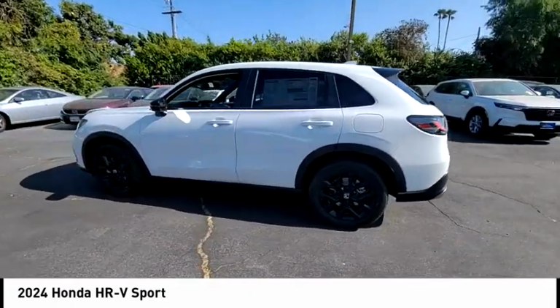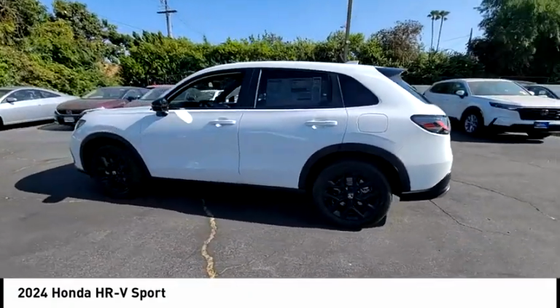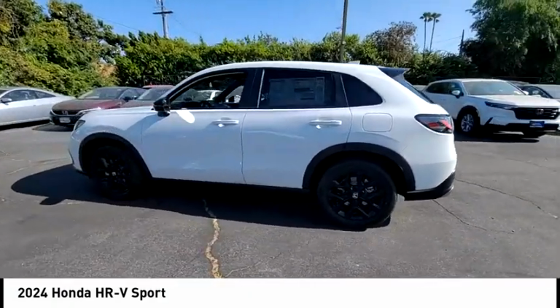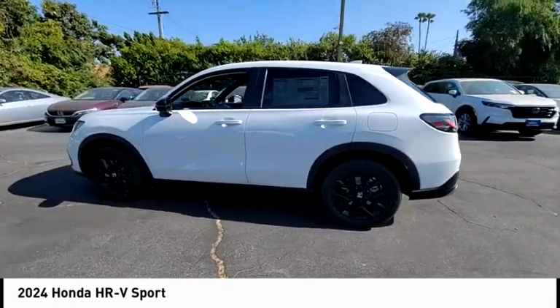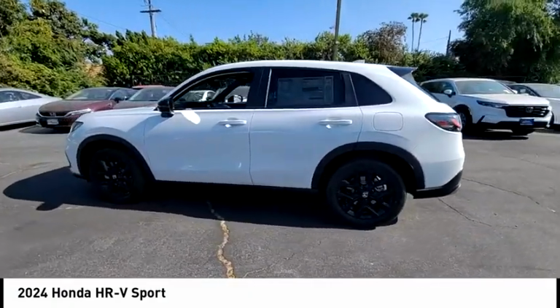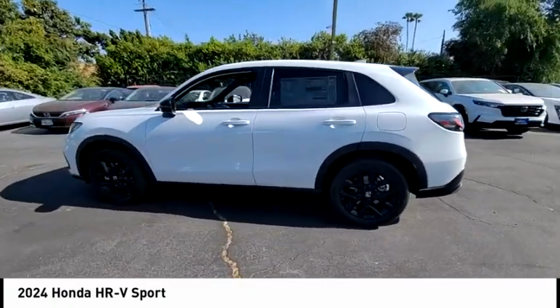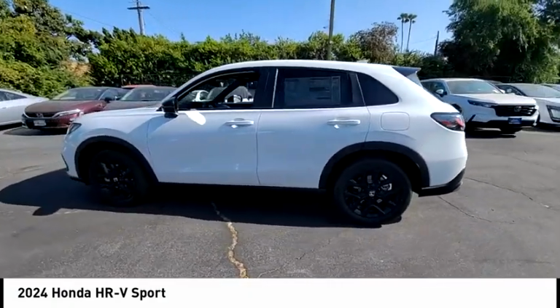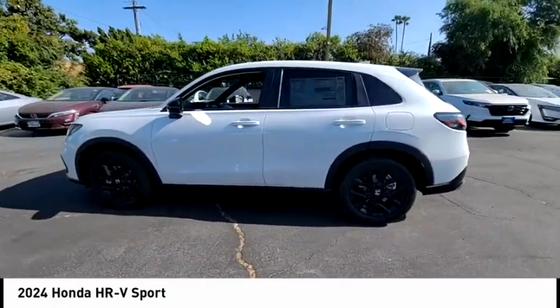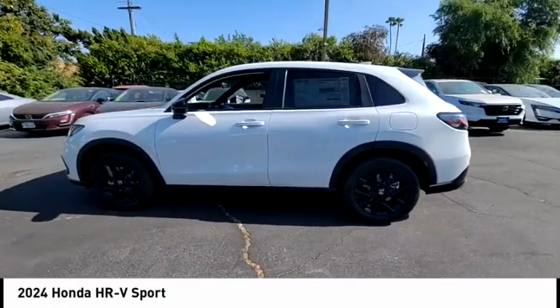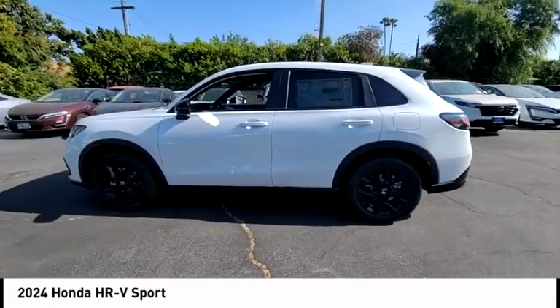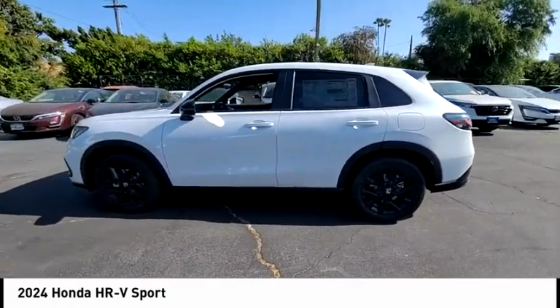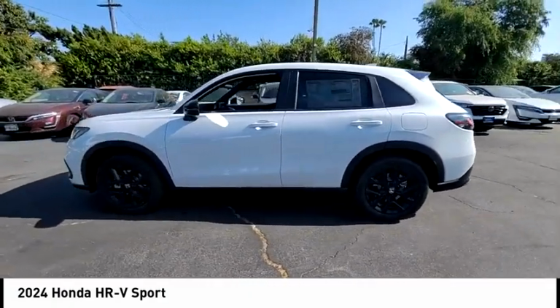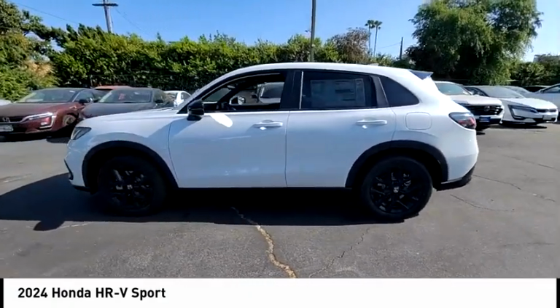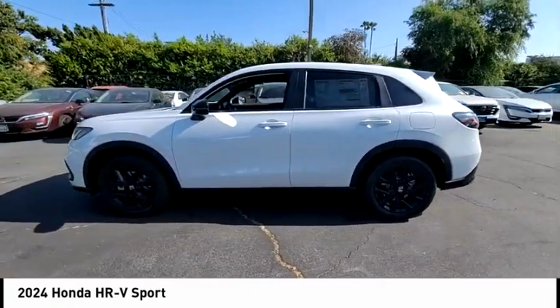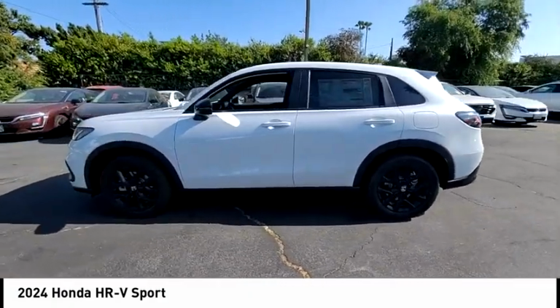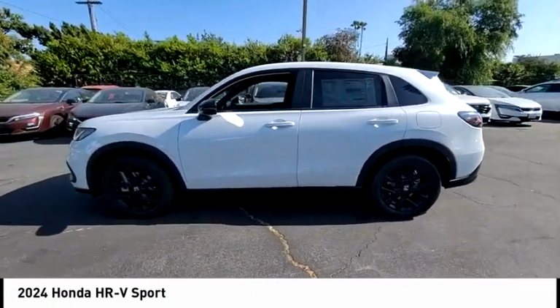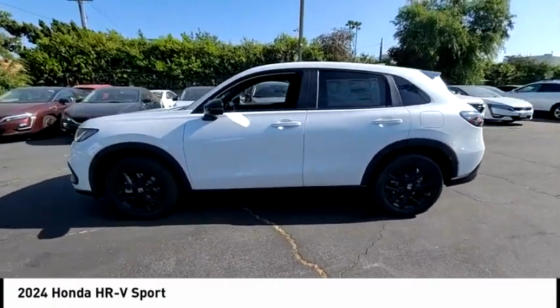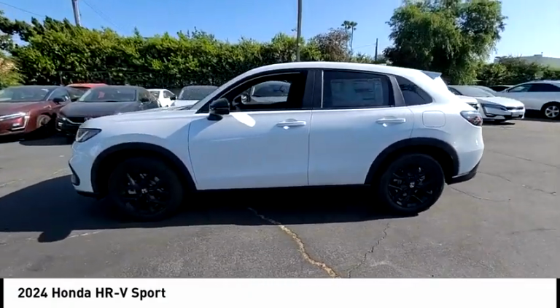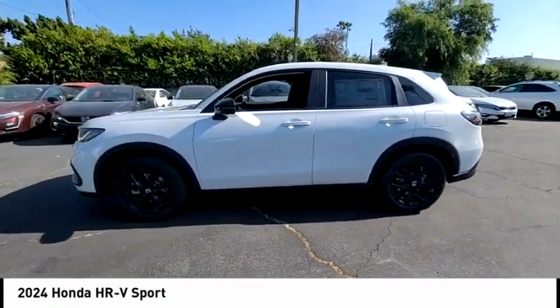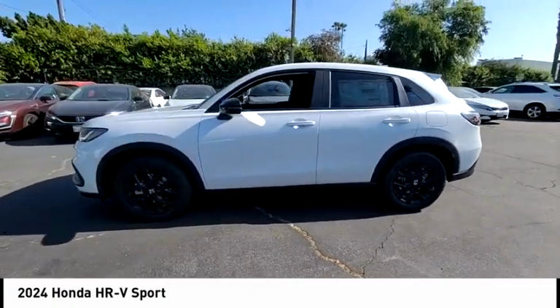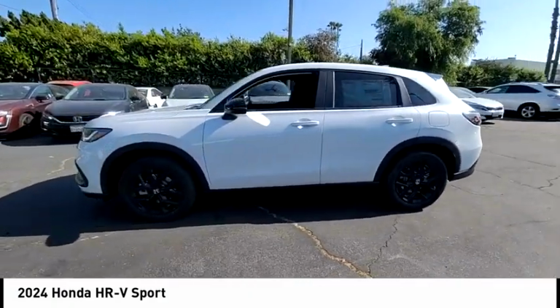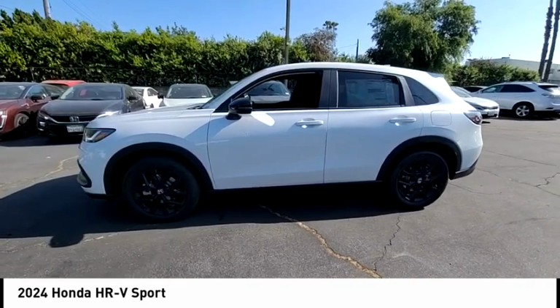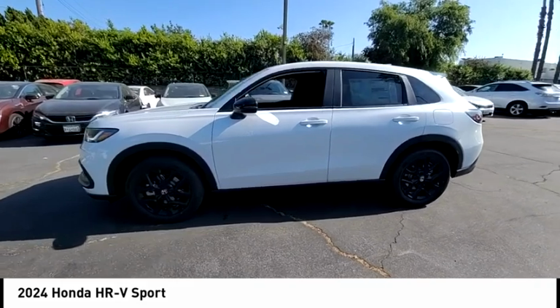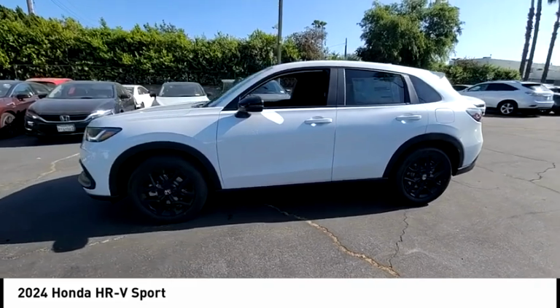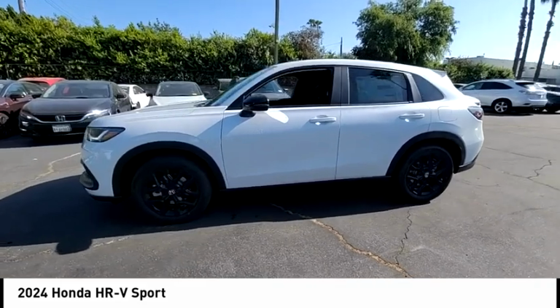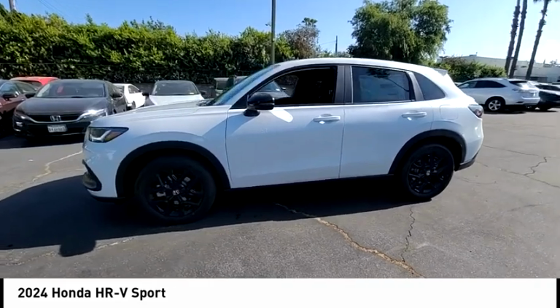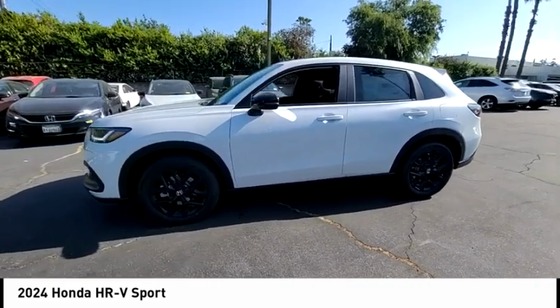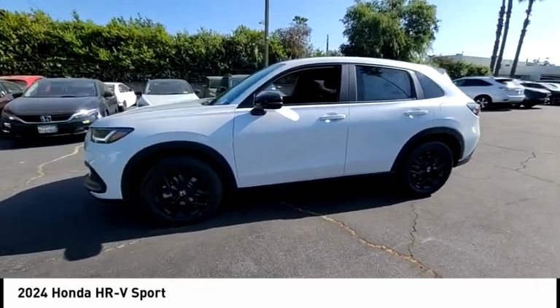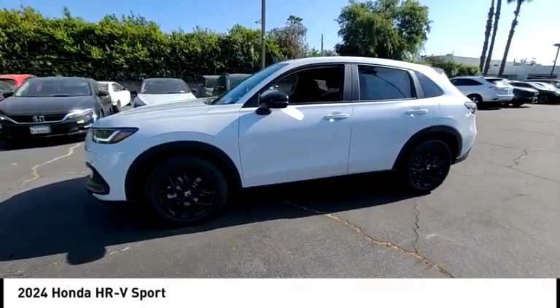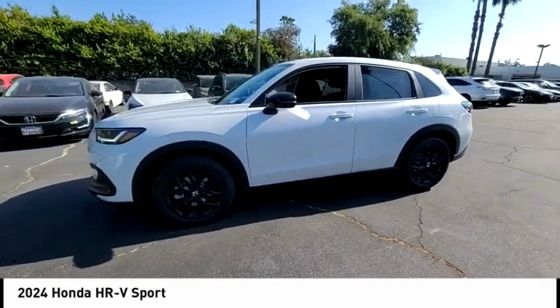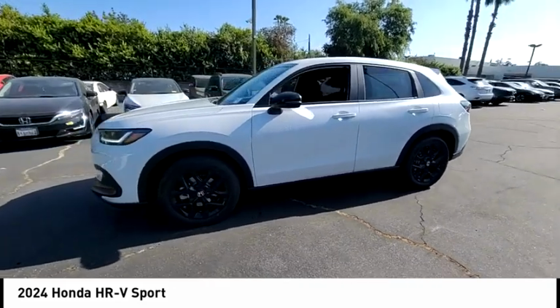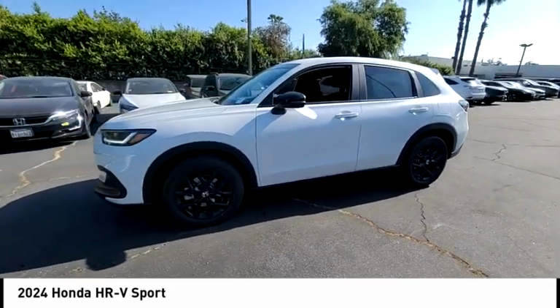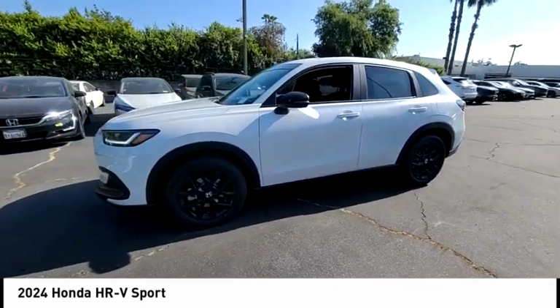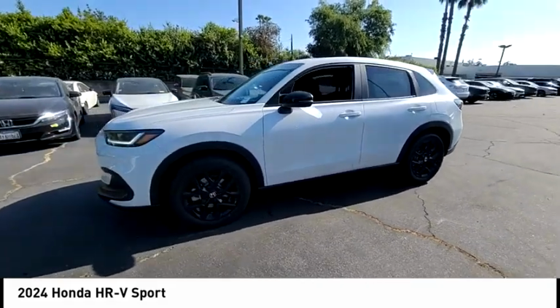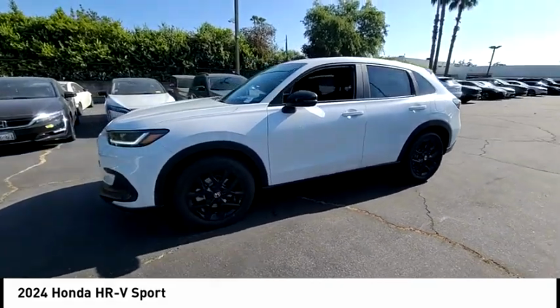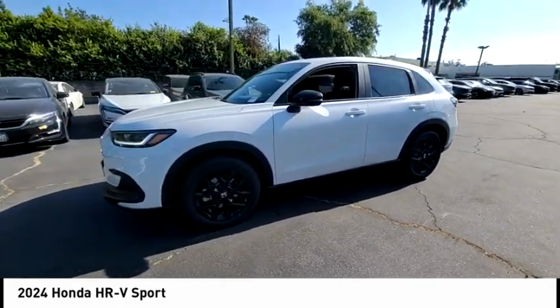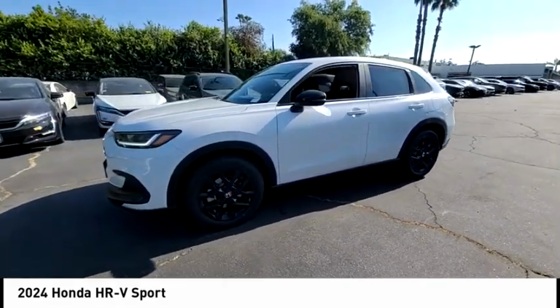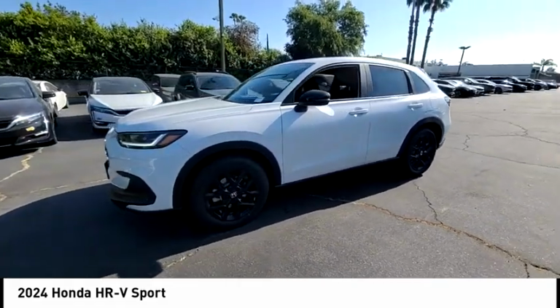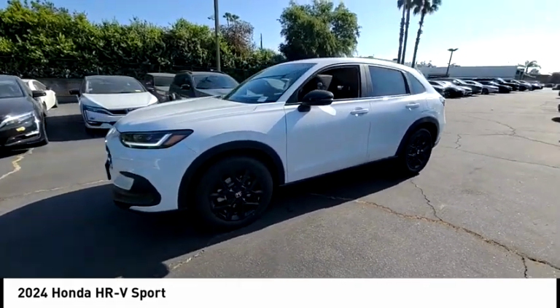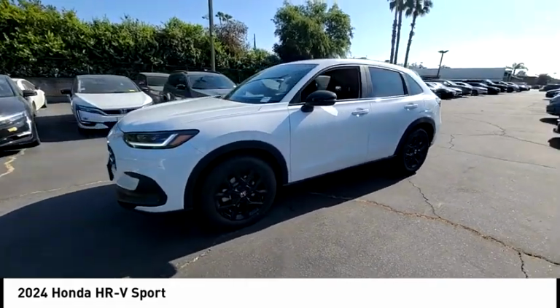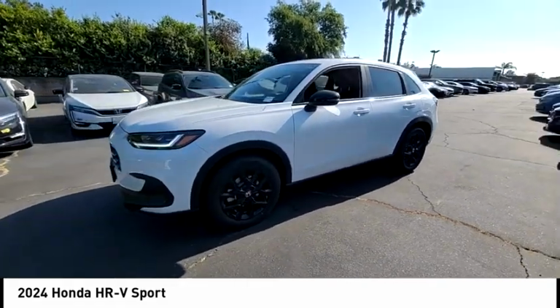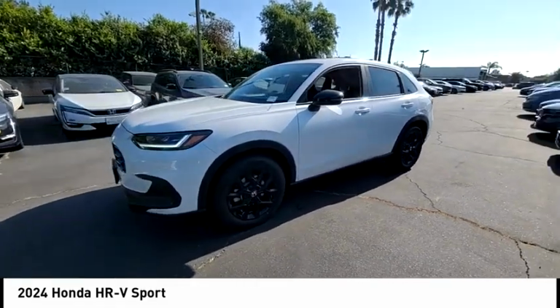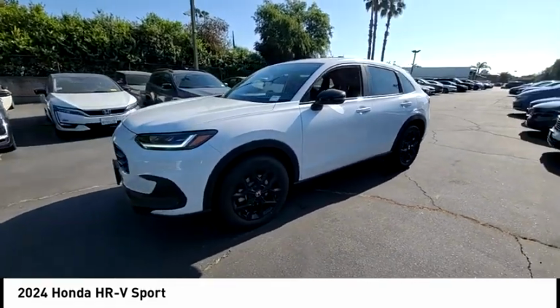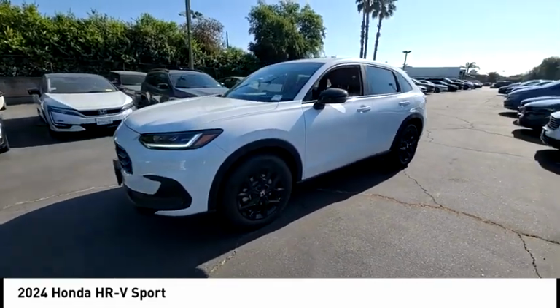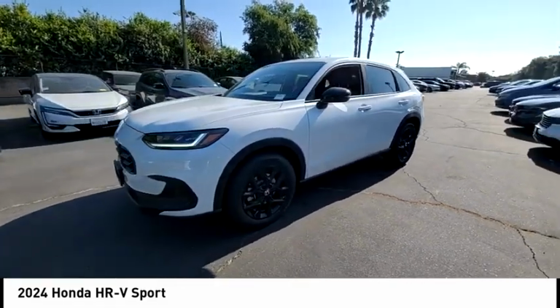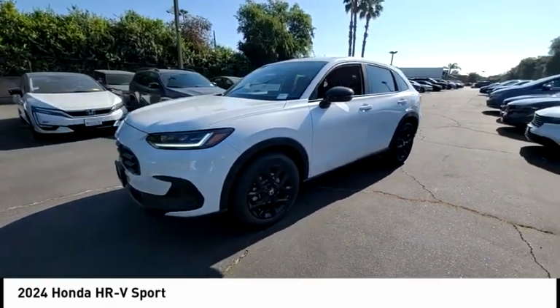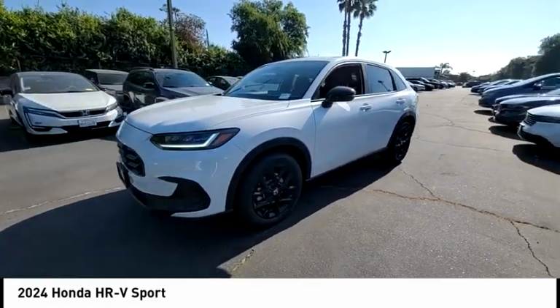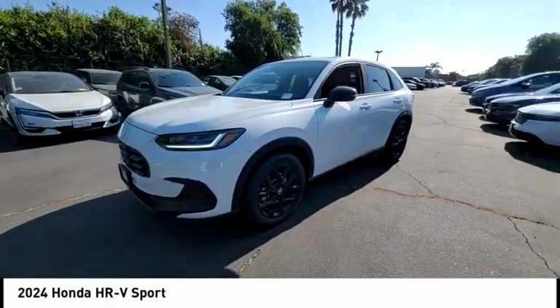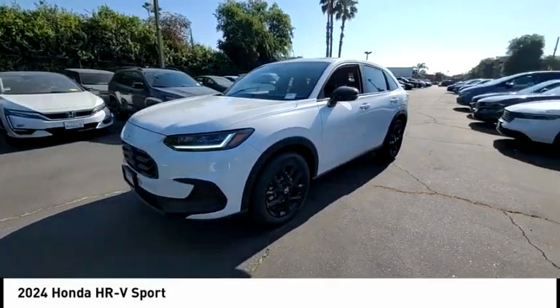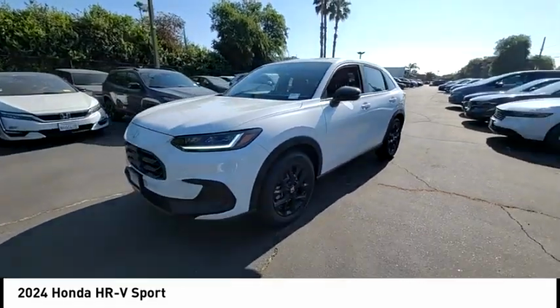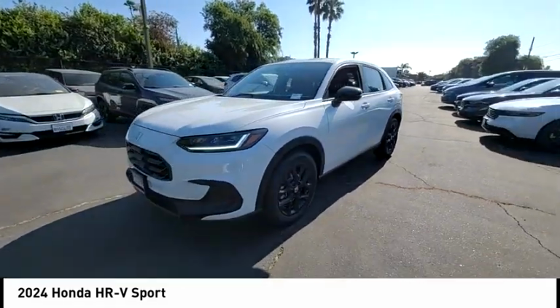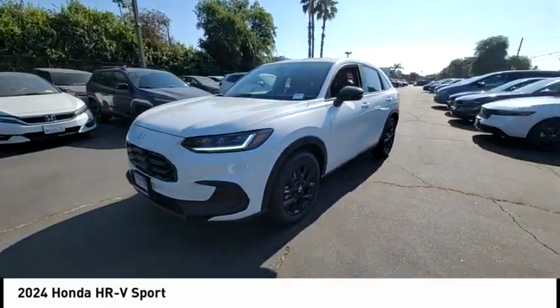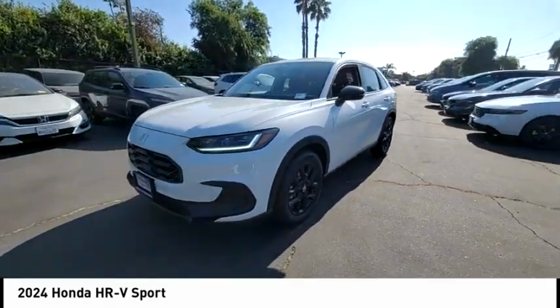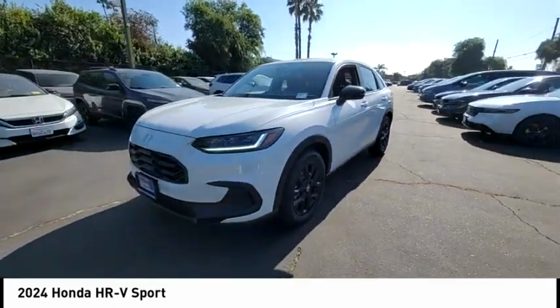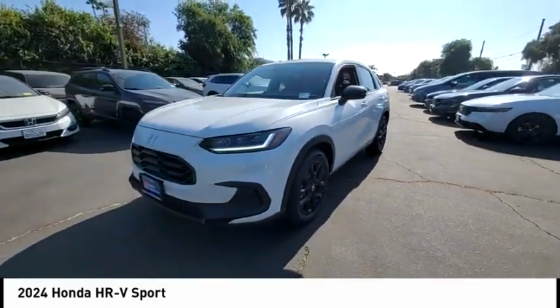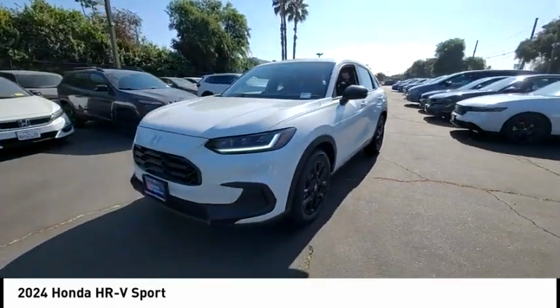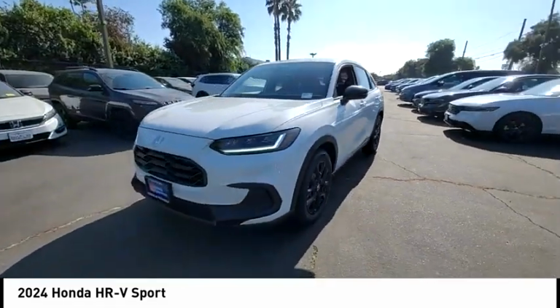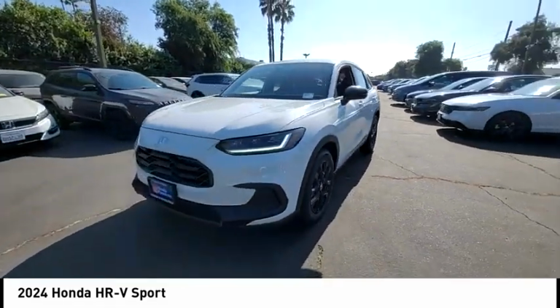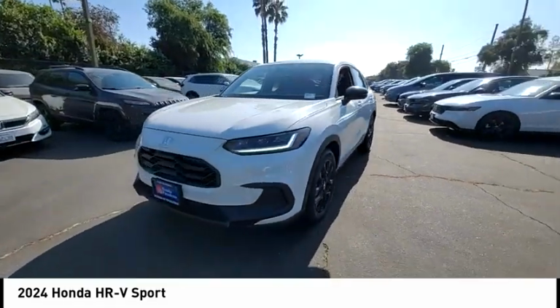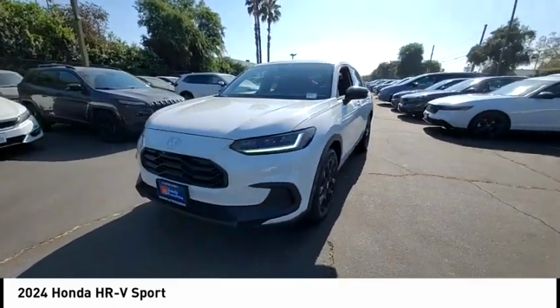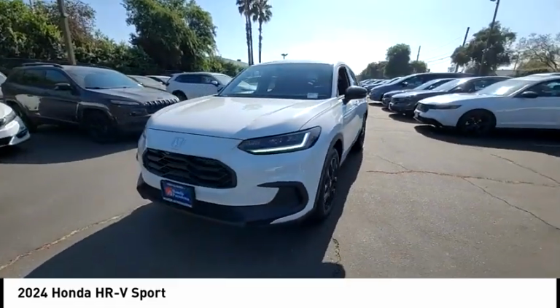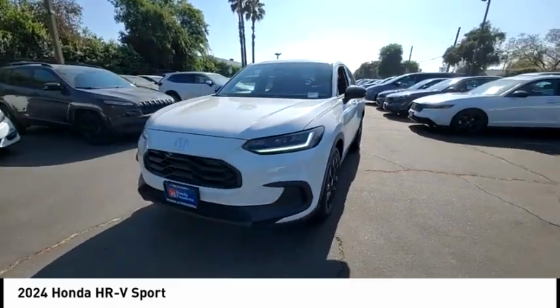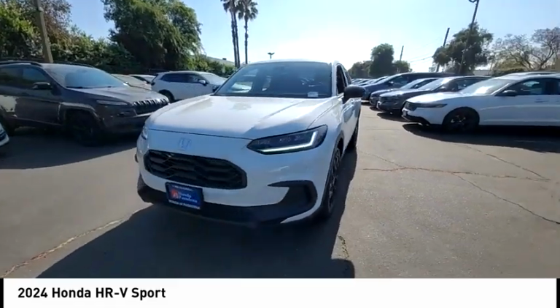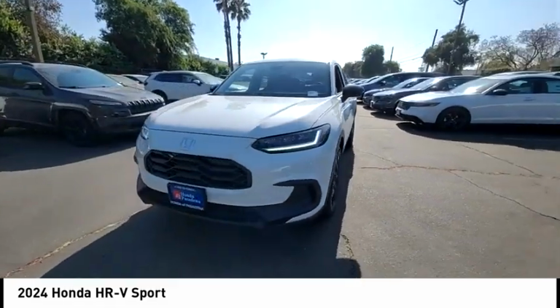This vehicle has less than 100 miles. Drive away with a great deal on this vehicle. Call or stop in today.